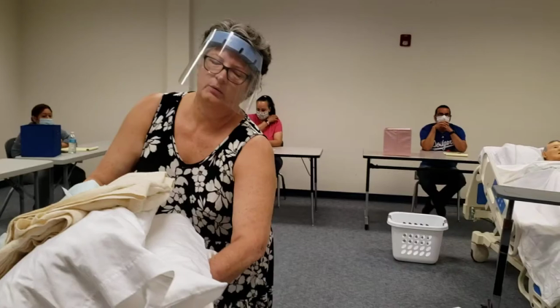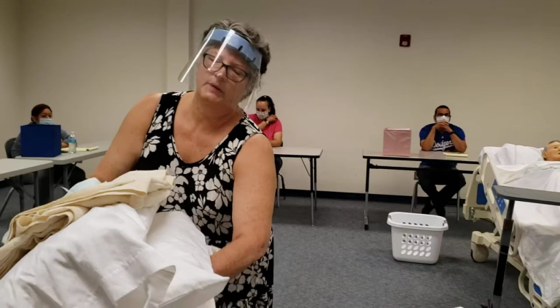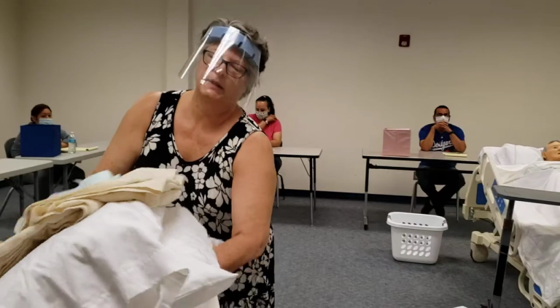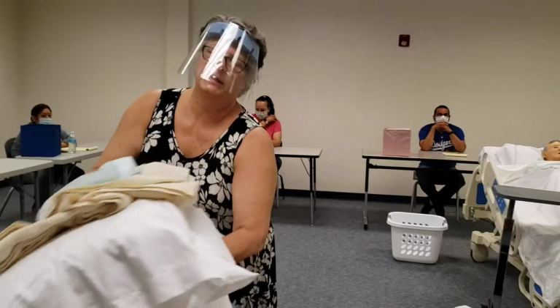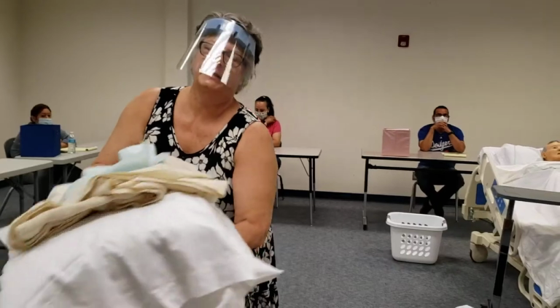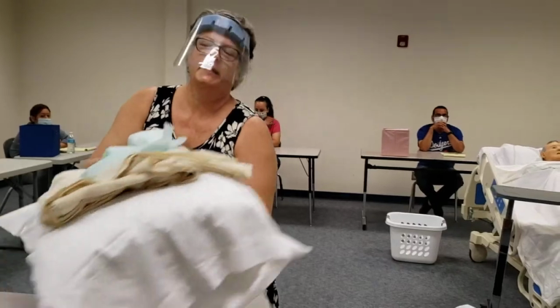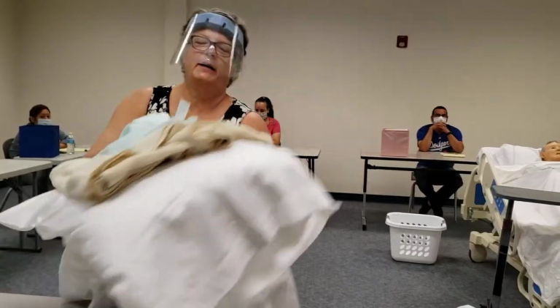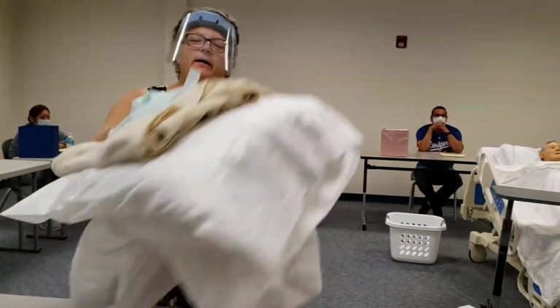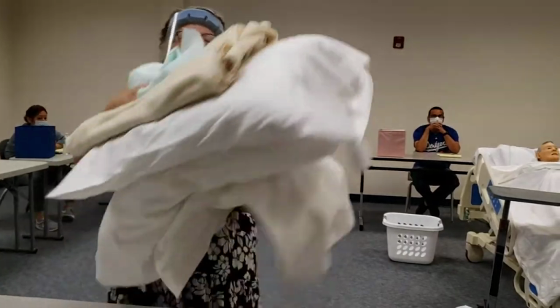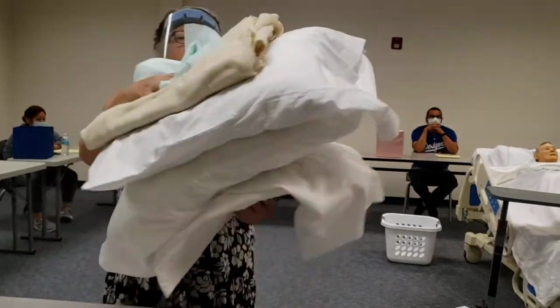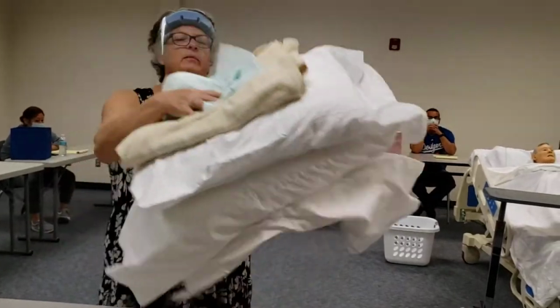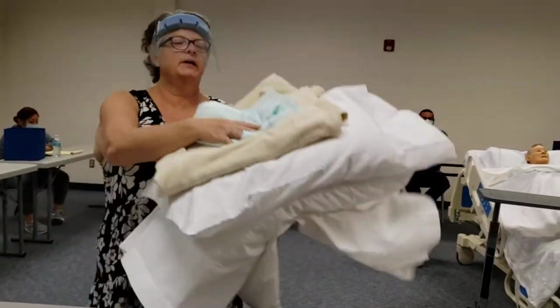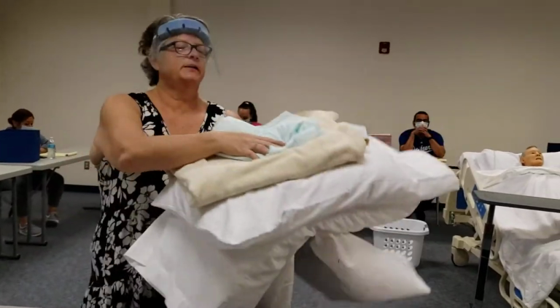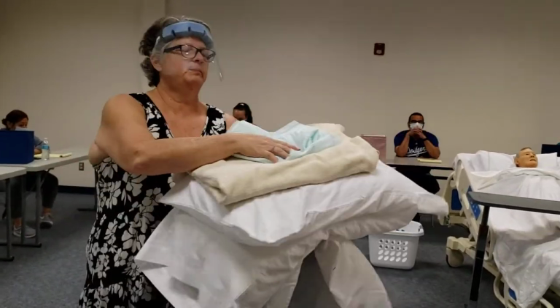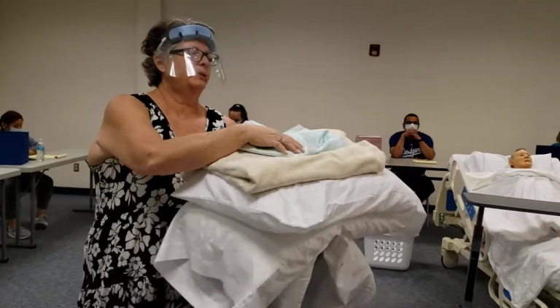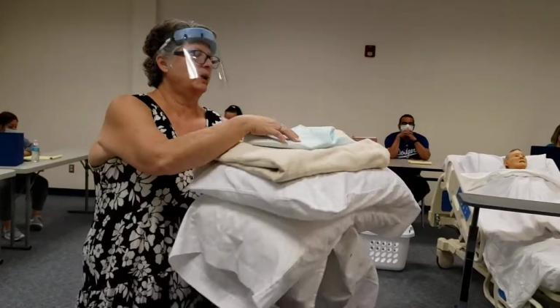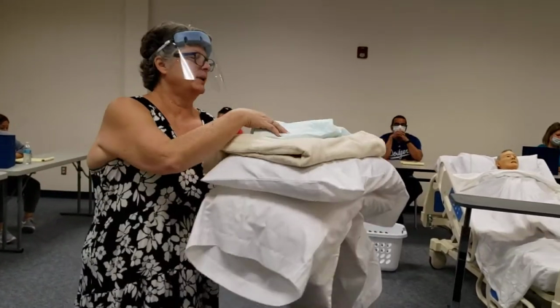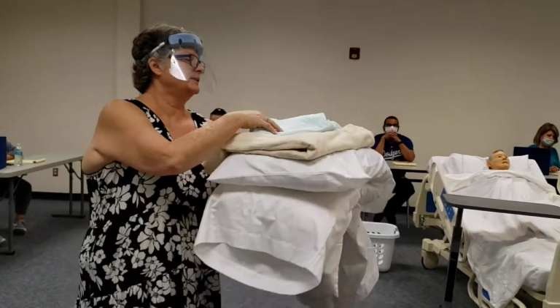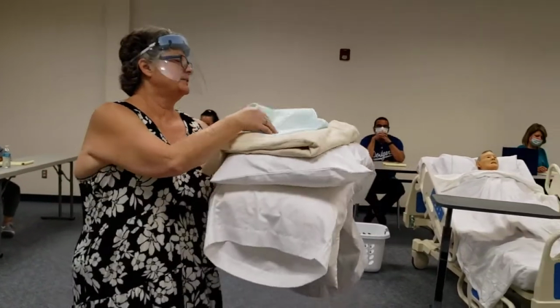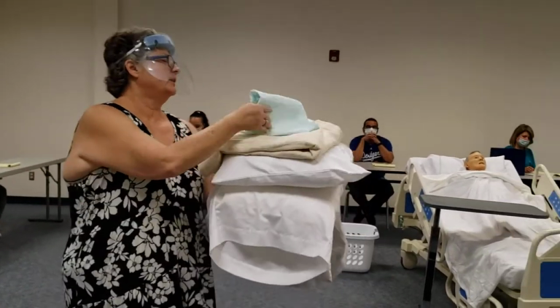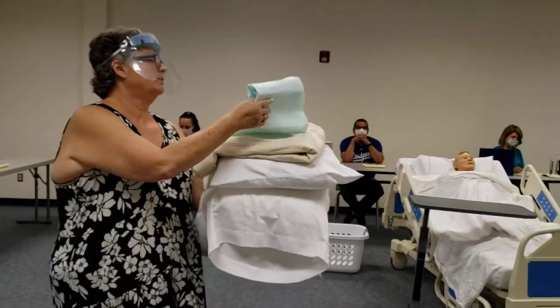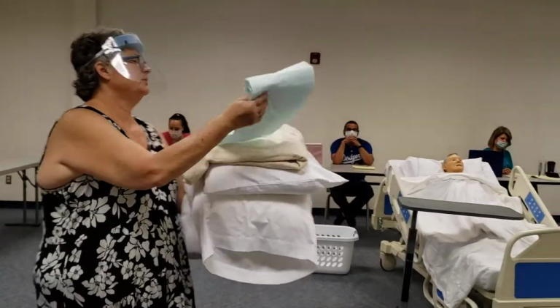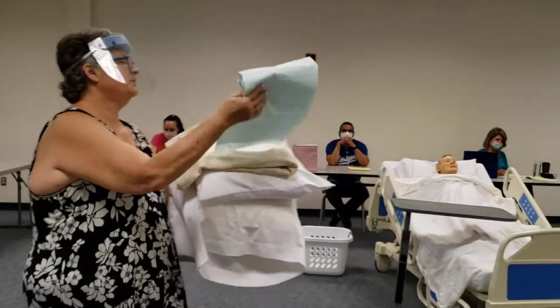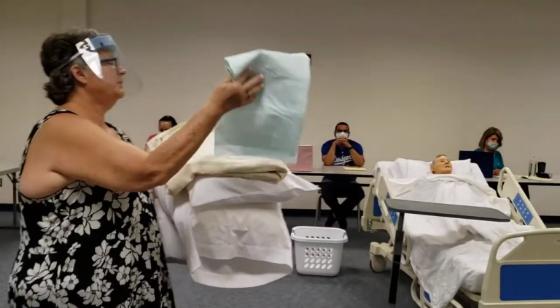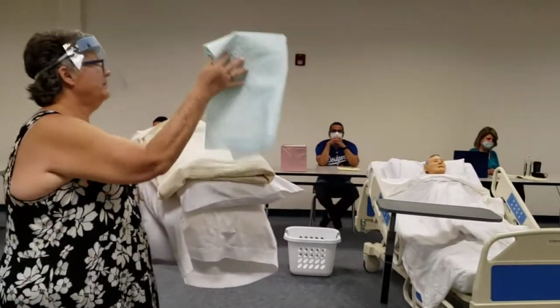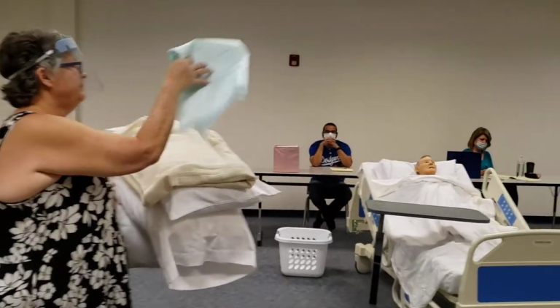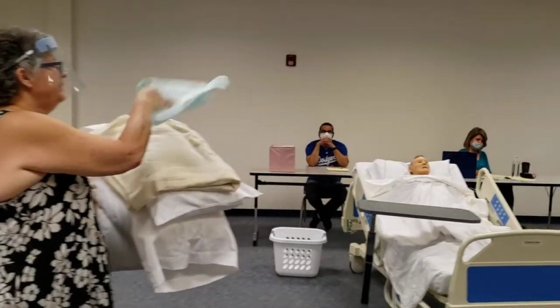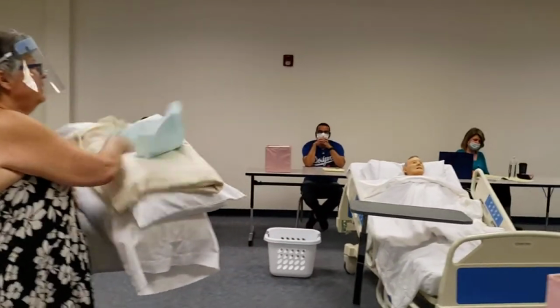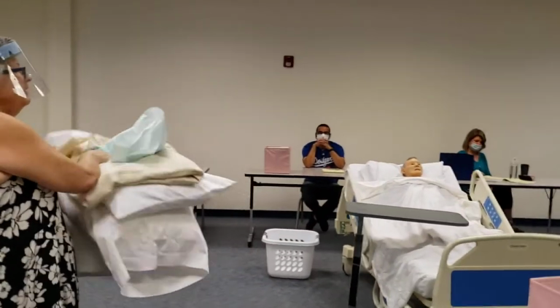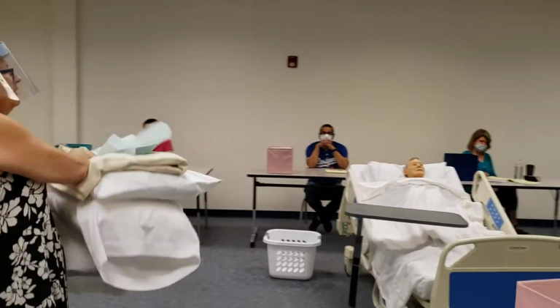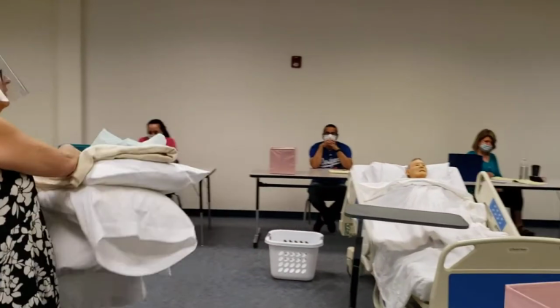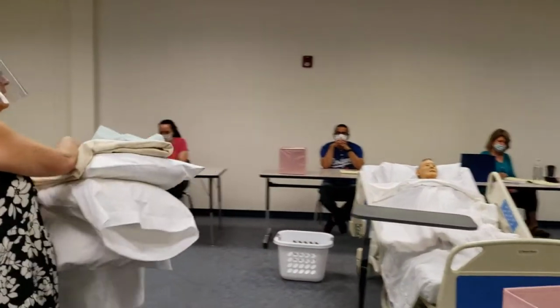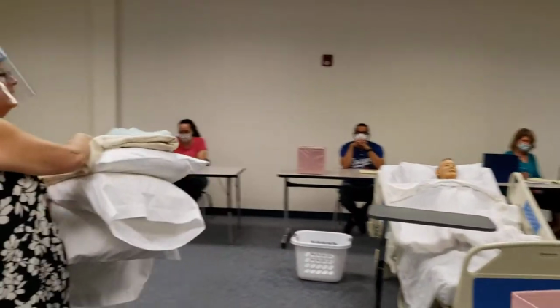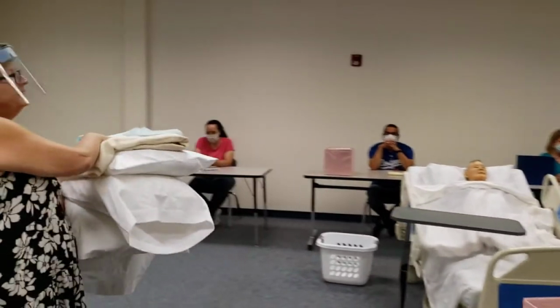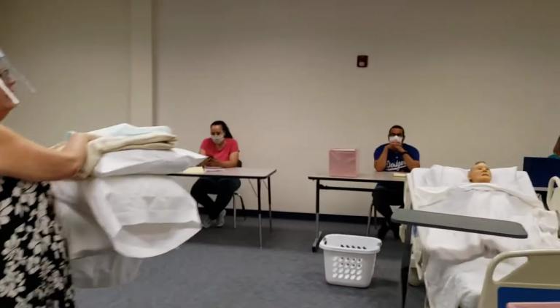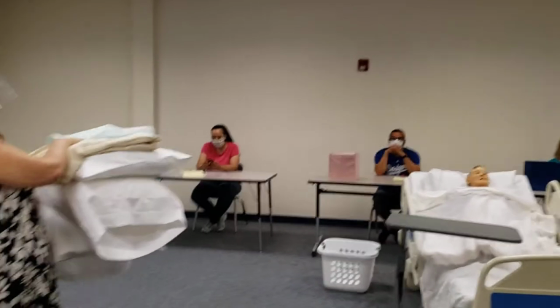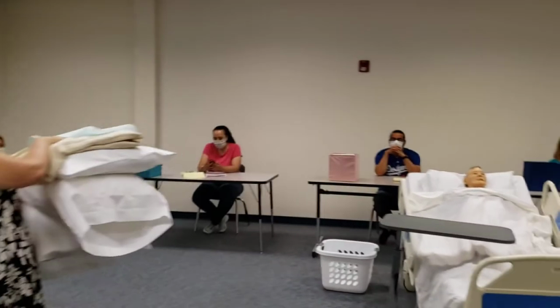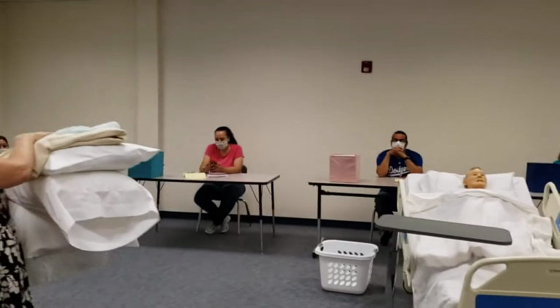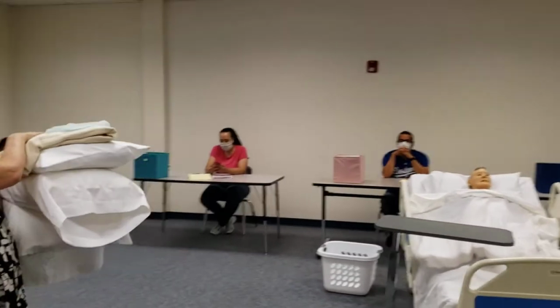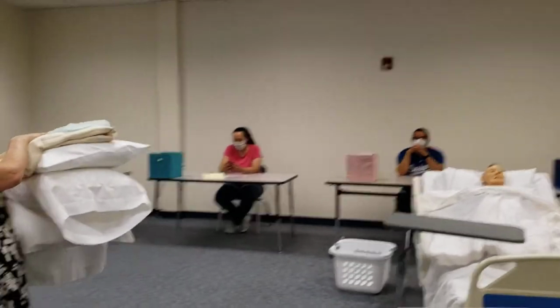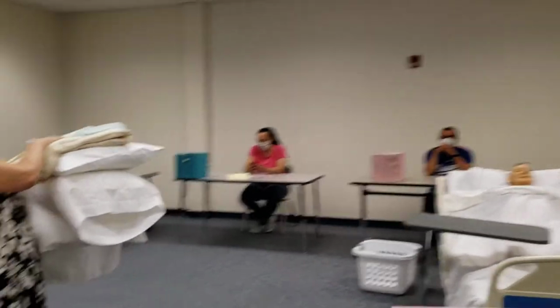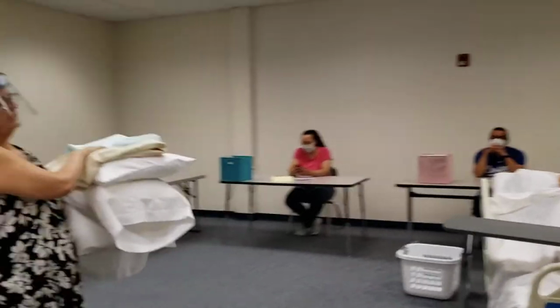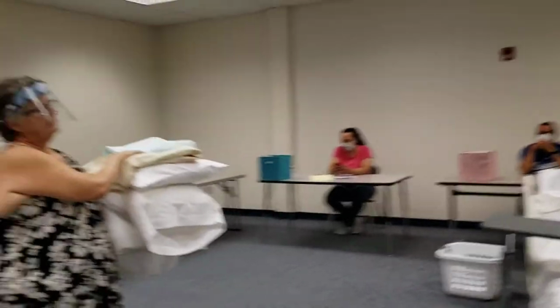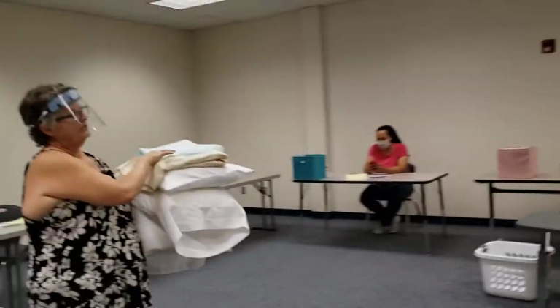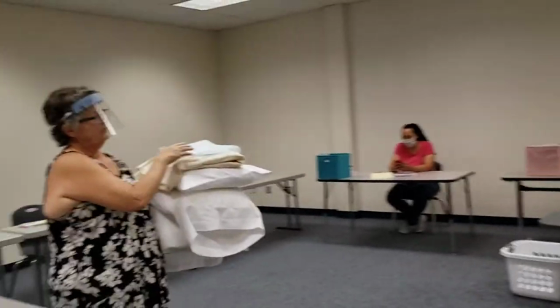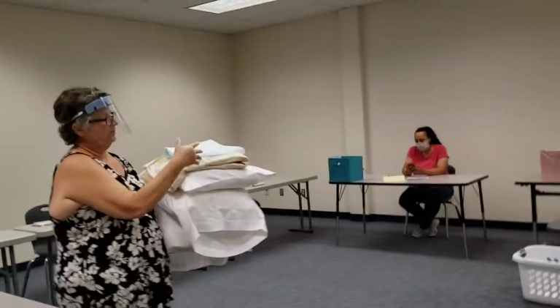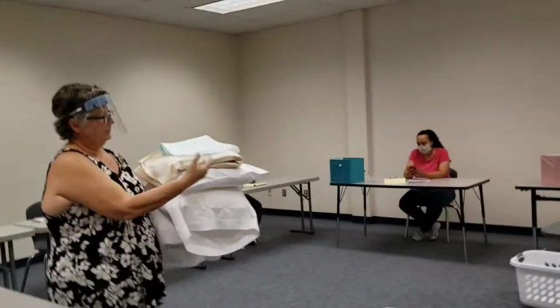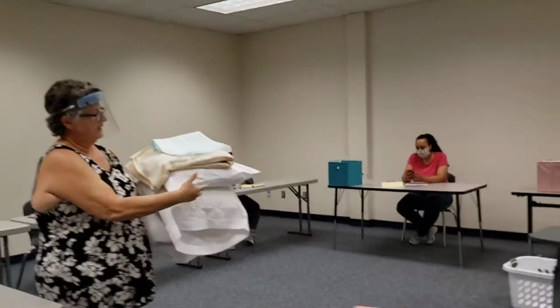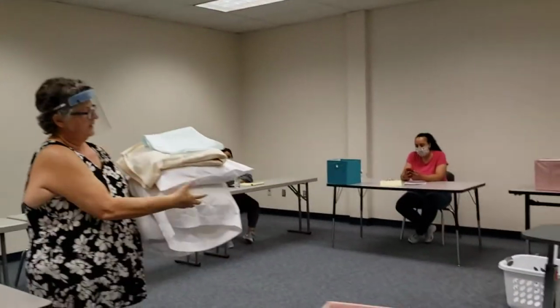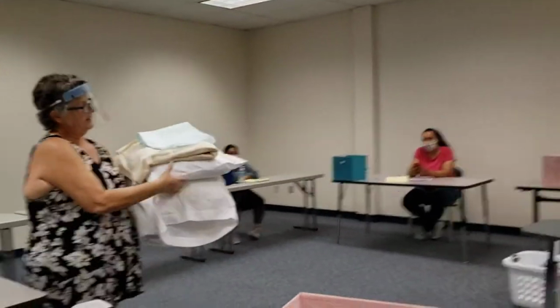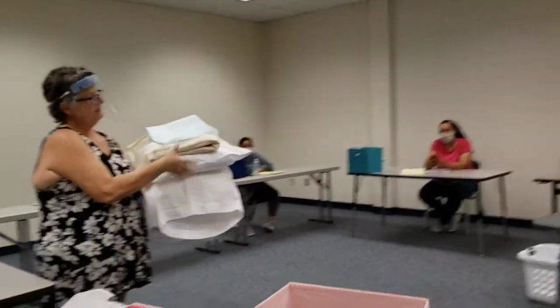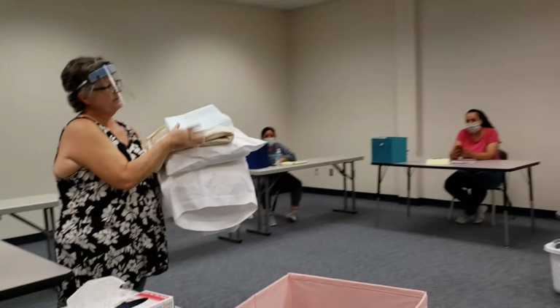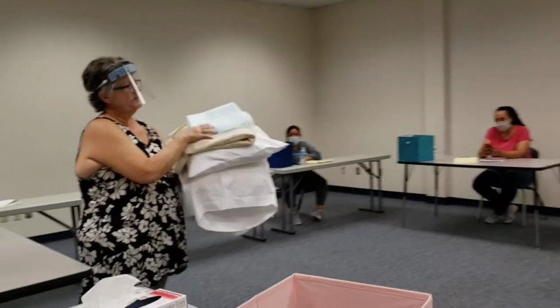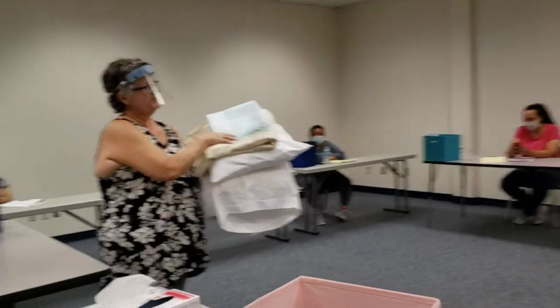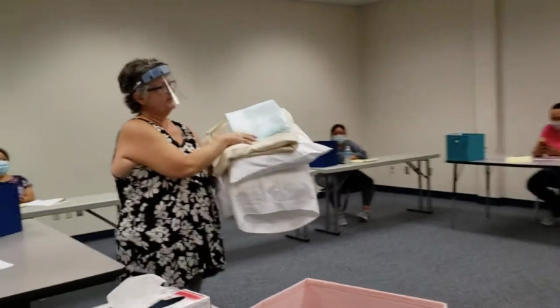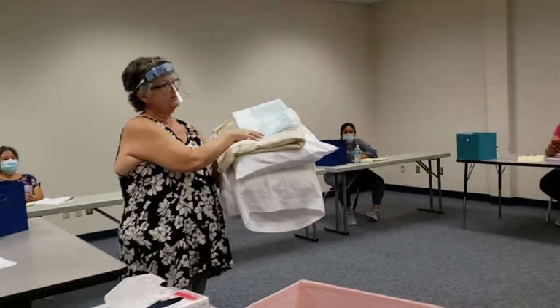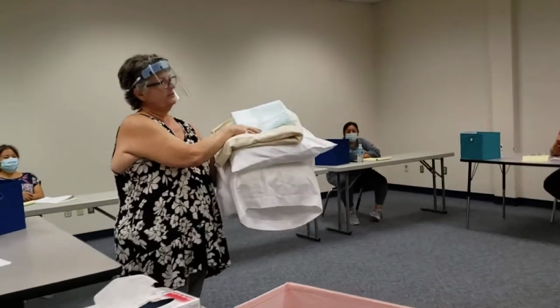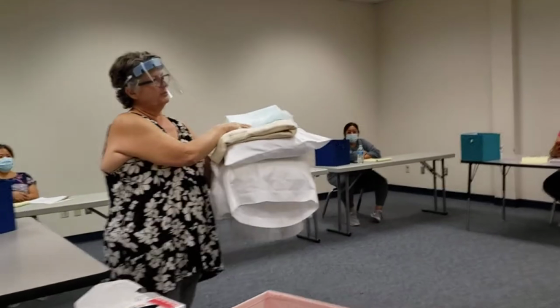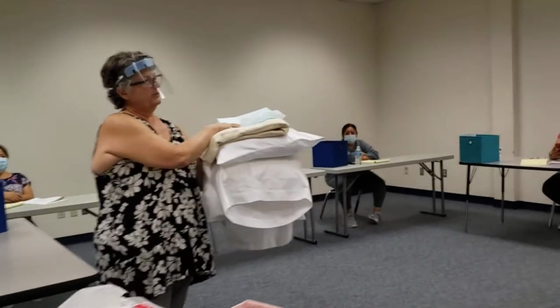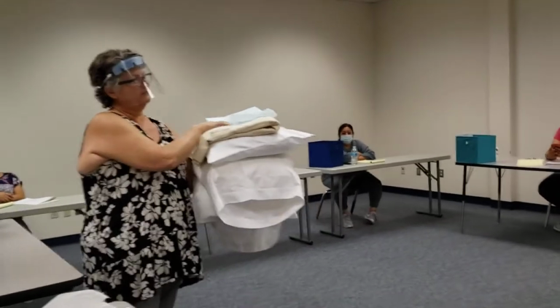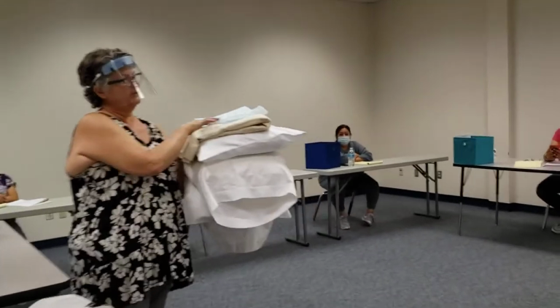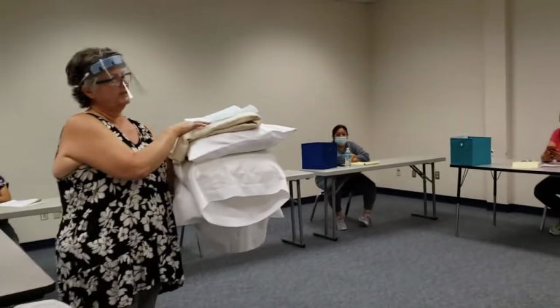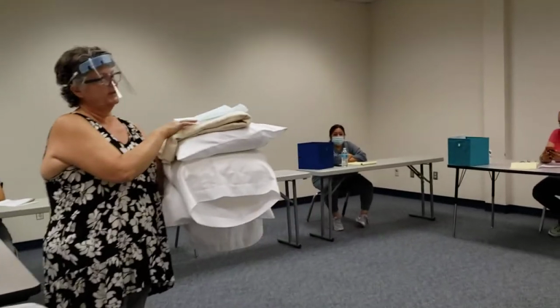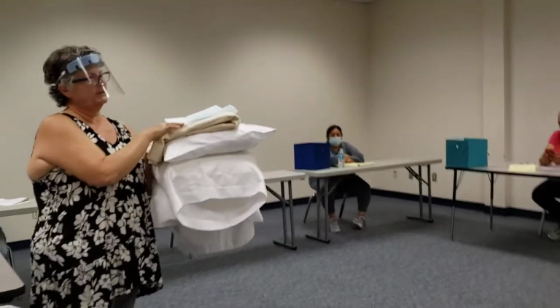I'm going to gather my supplies. I always put my barrier on the top so I'm not having to dig through everything.